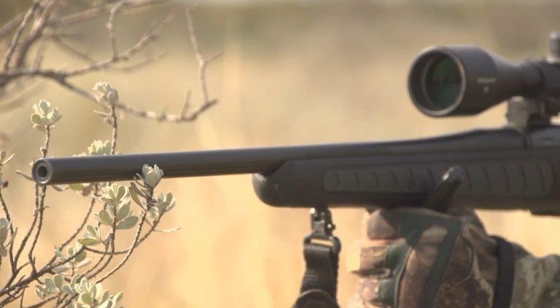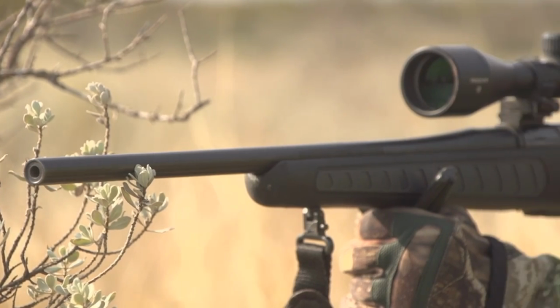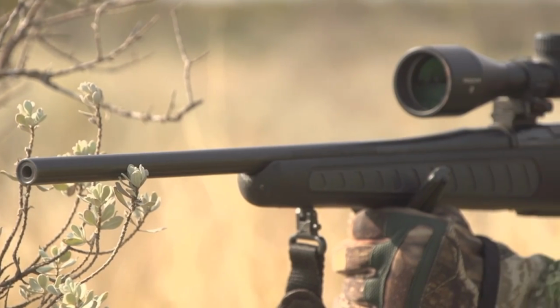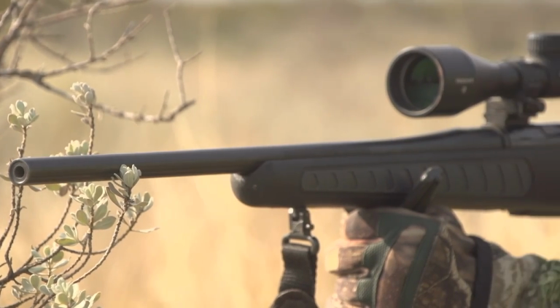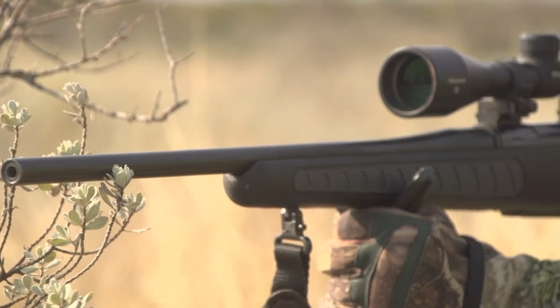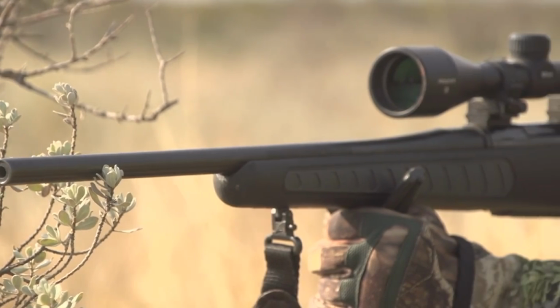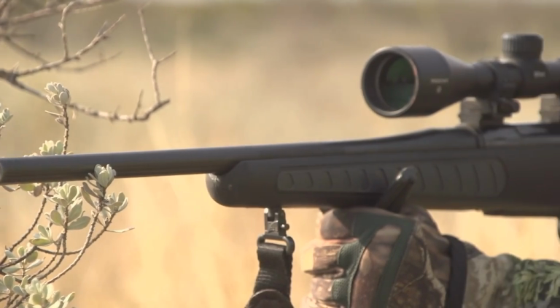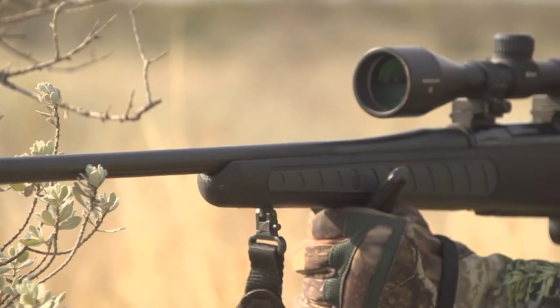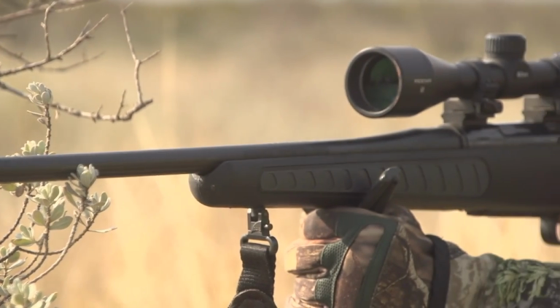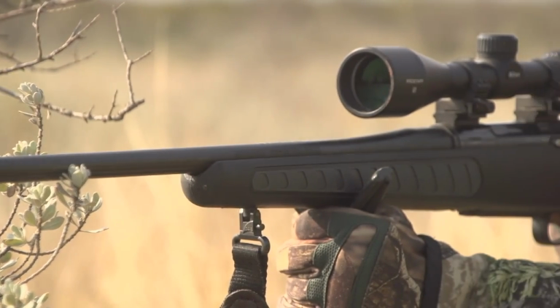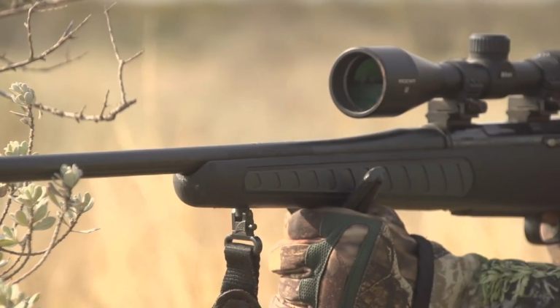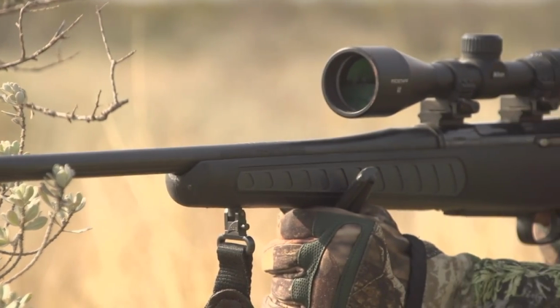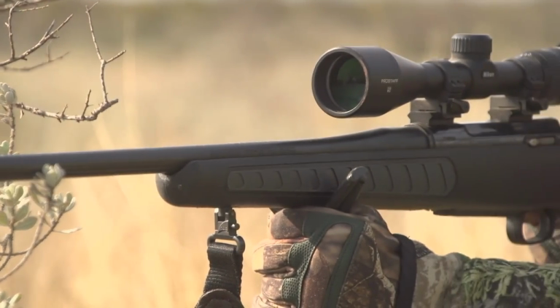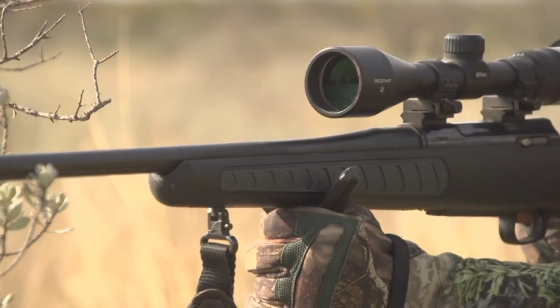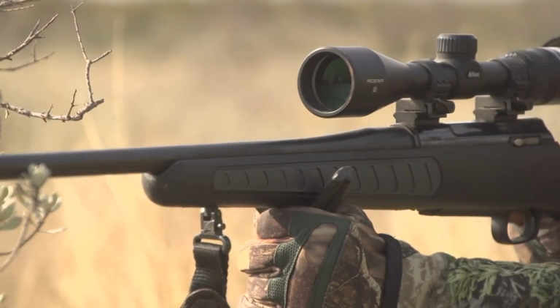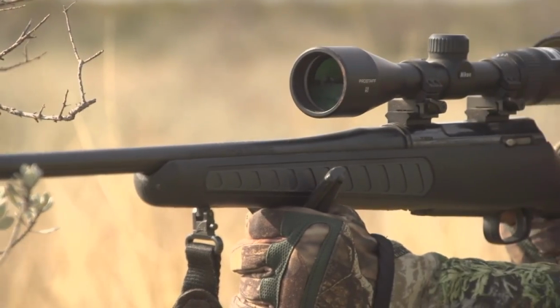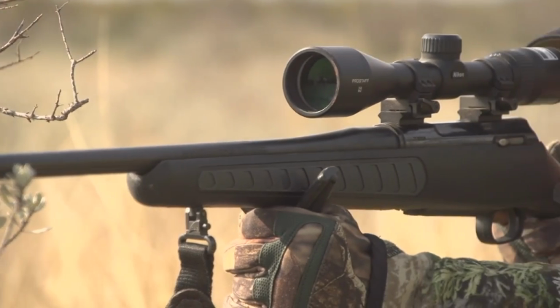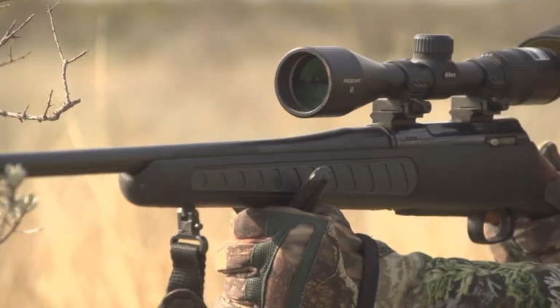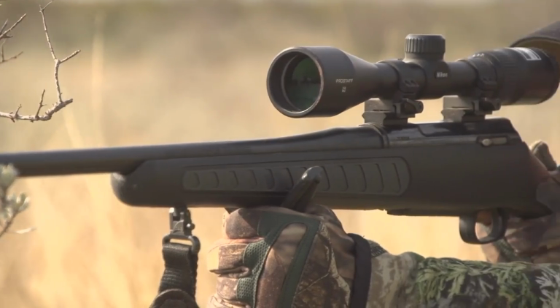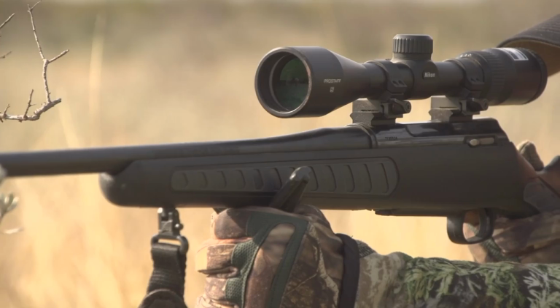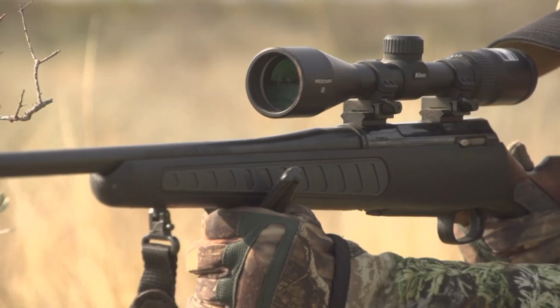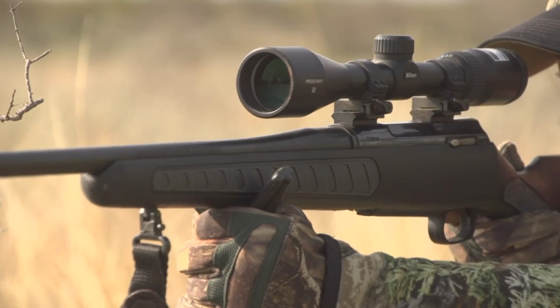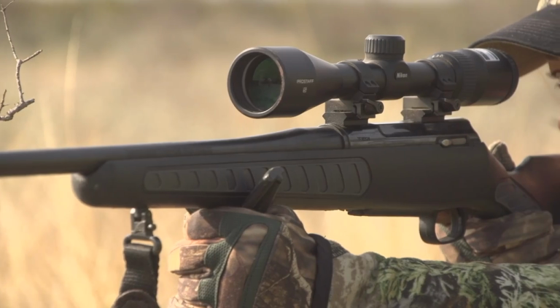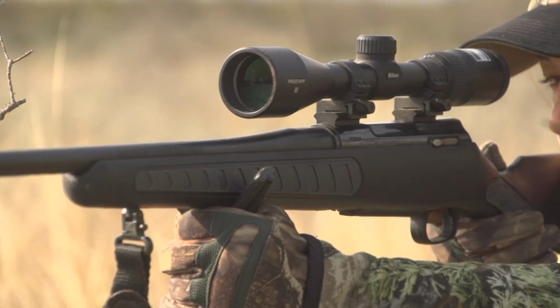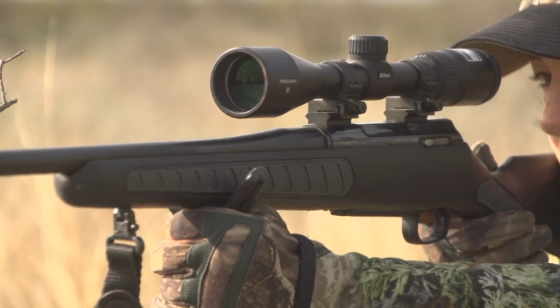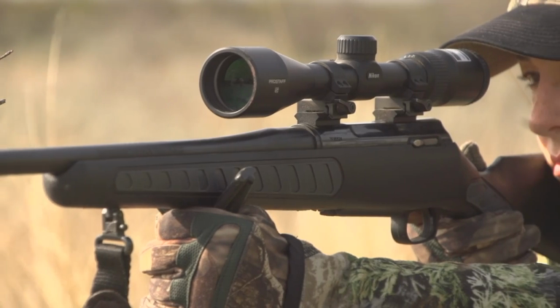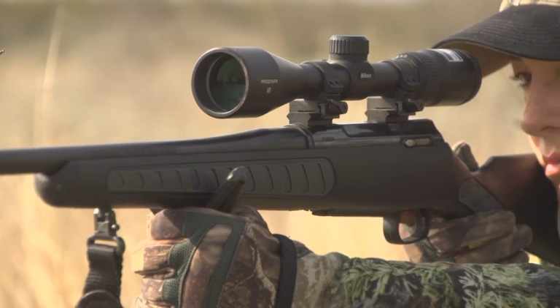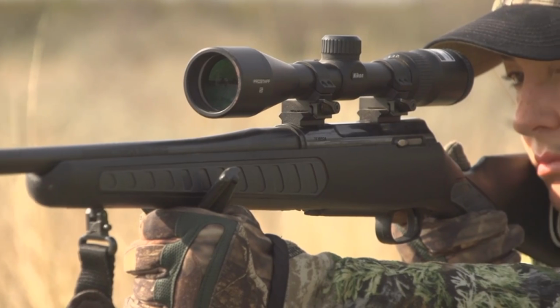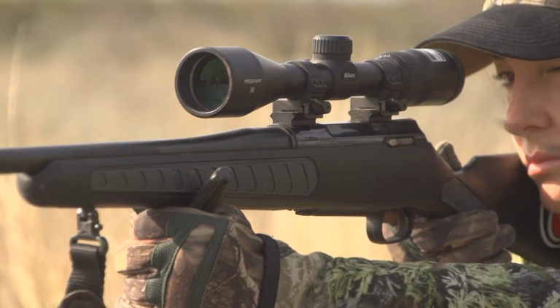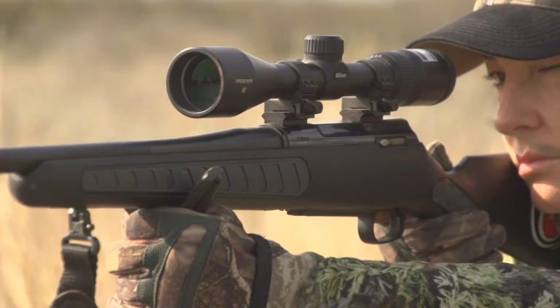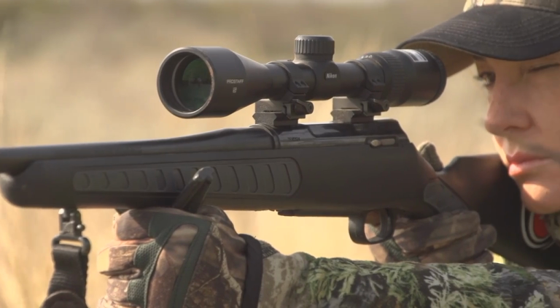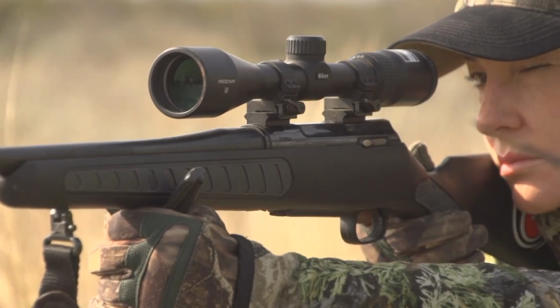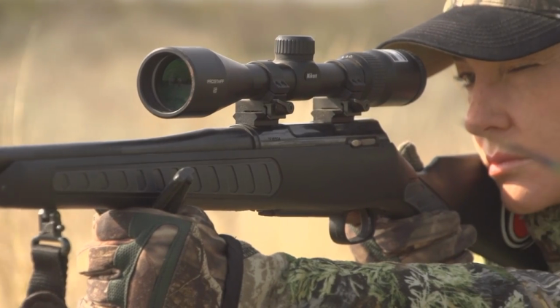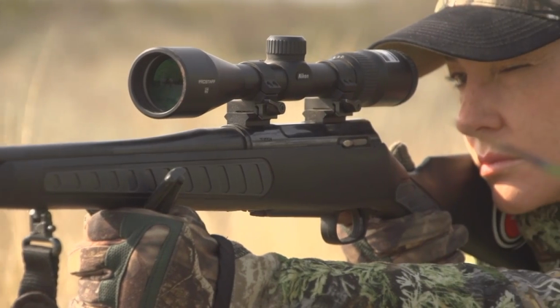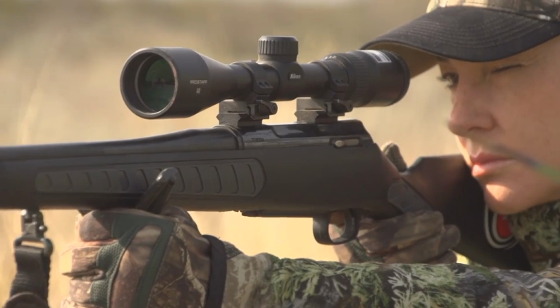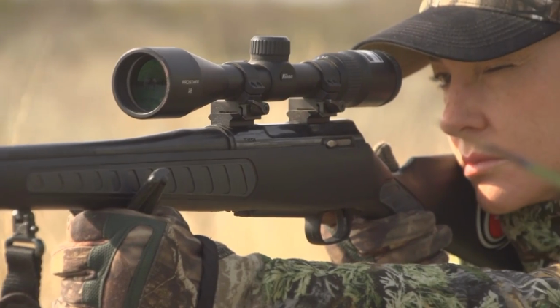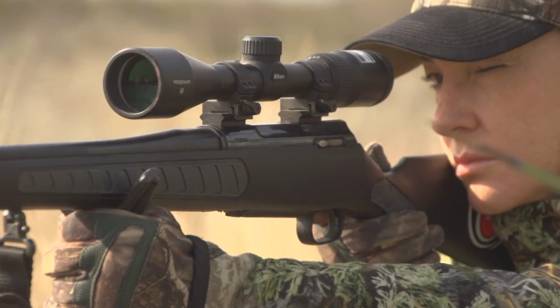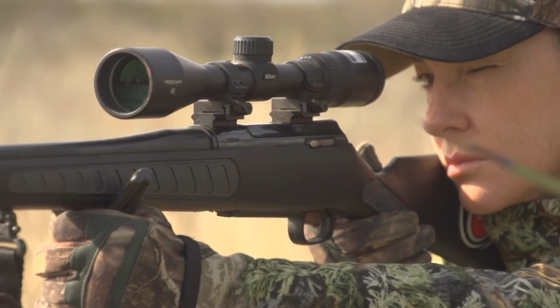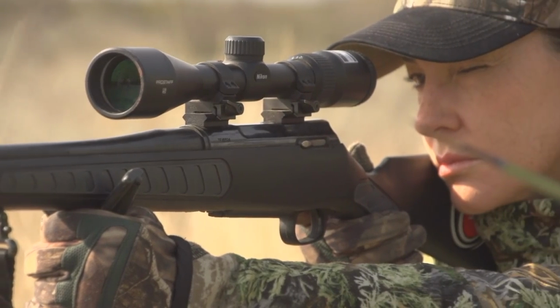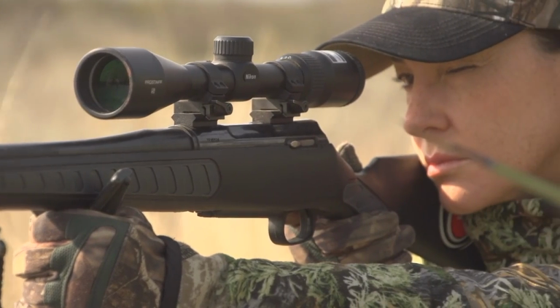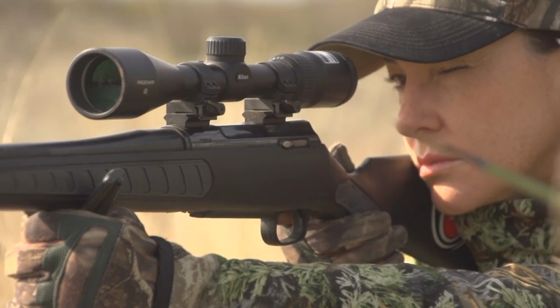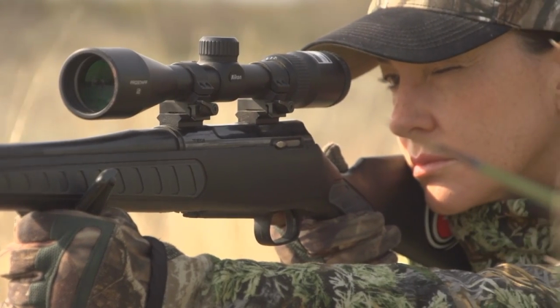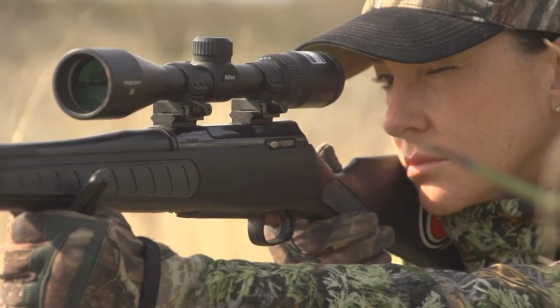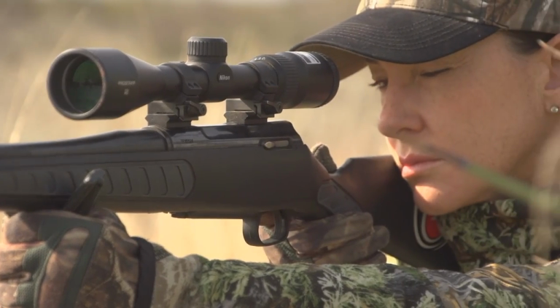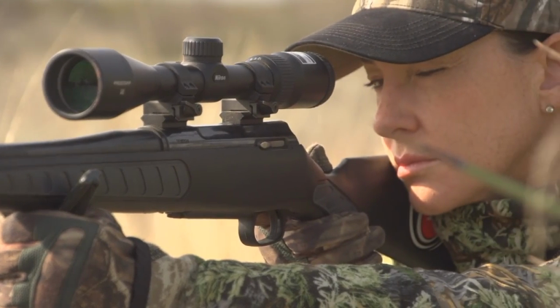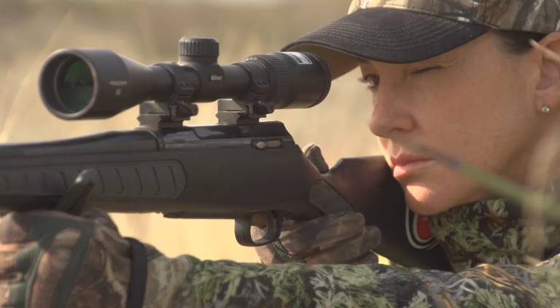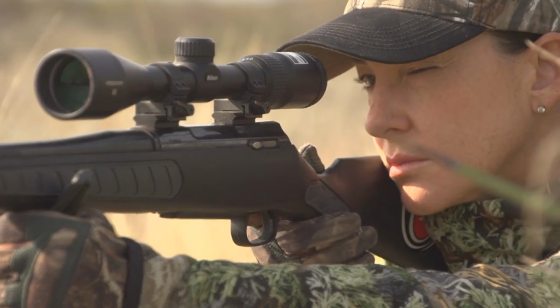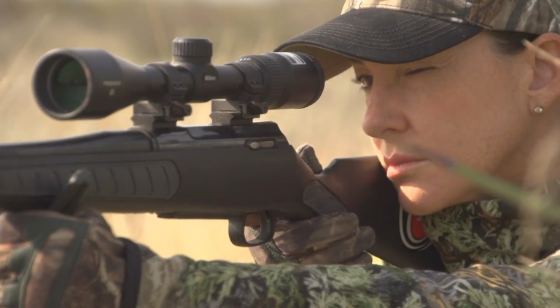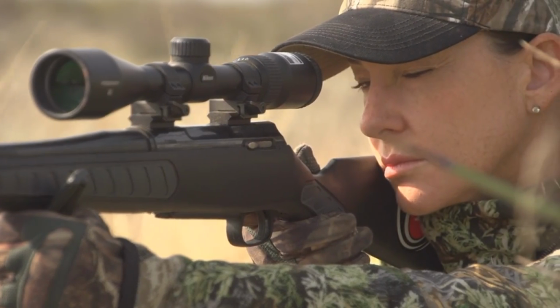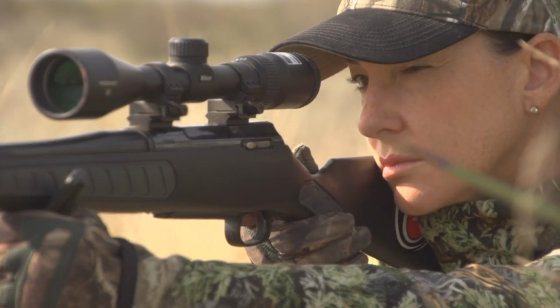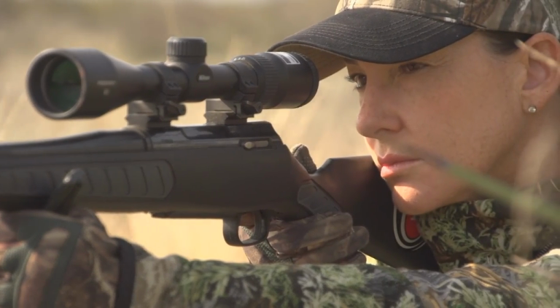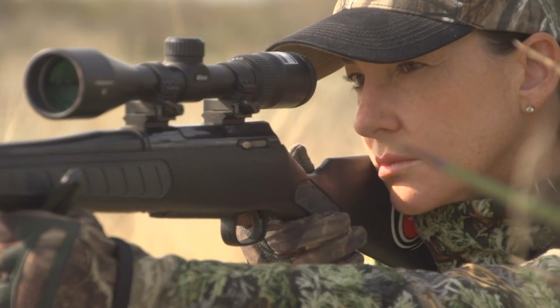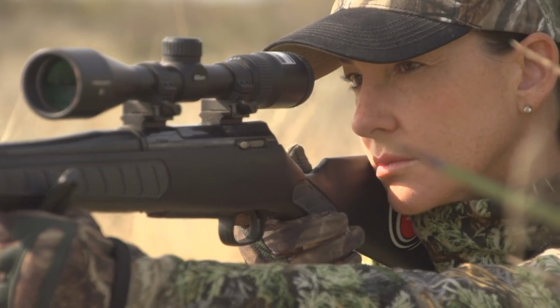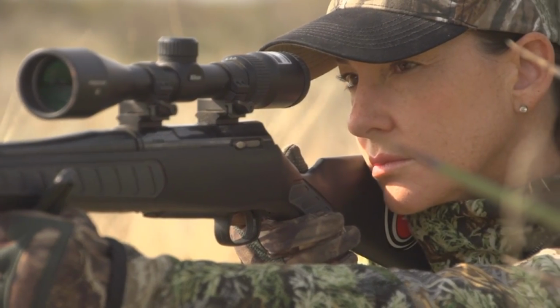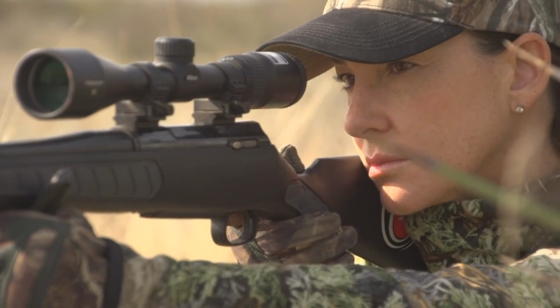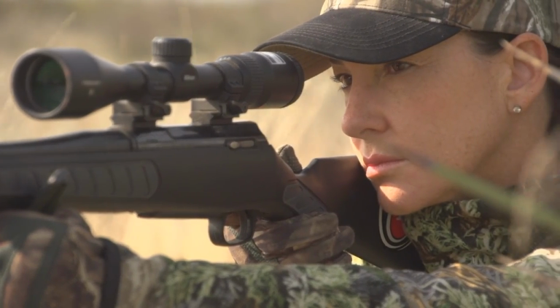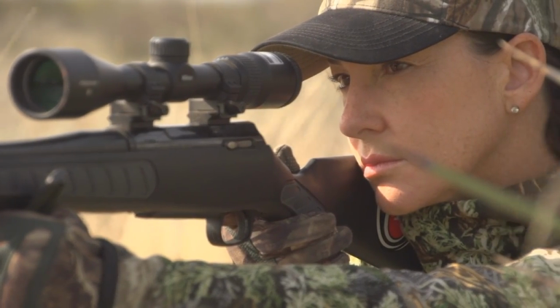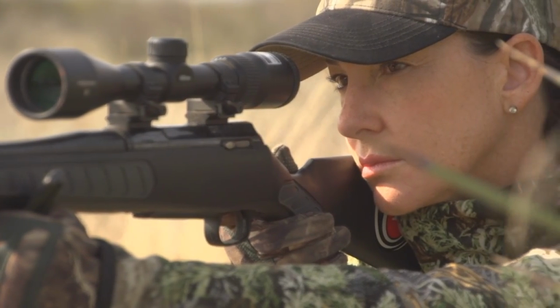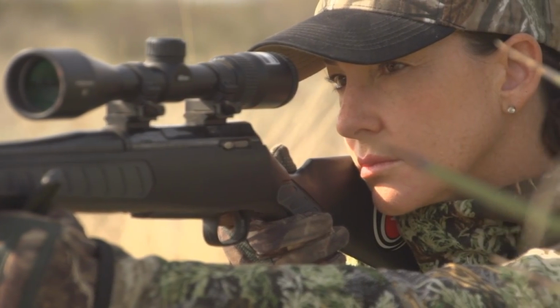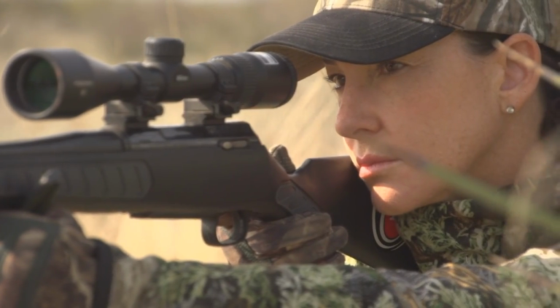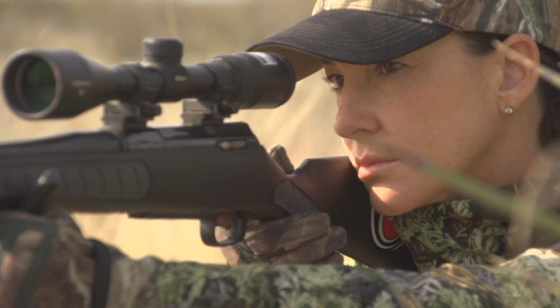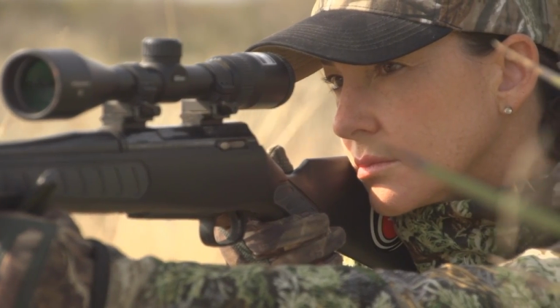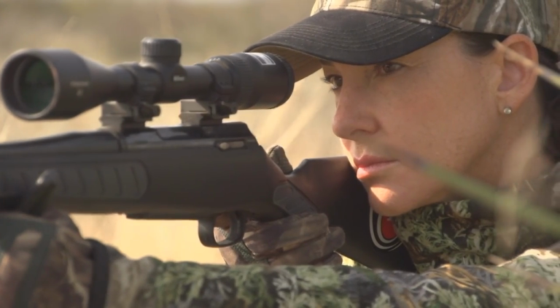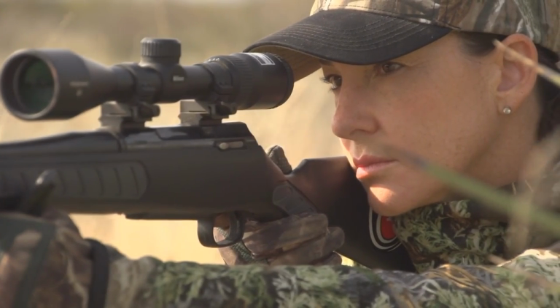That being said, we offer this gun with a minute of angle guarantee — three shots, a hundred yards, guaranteed to be an inch in diameter.